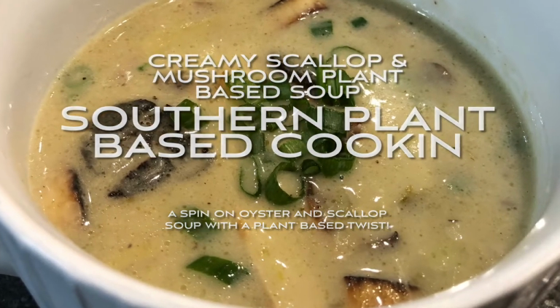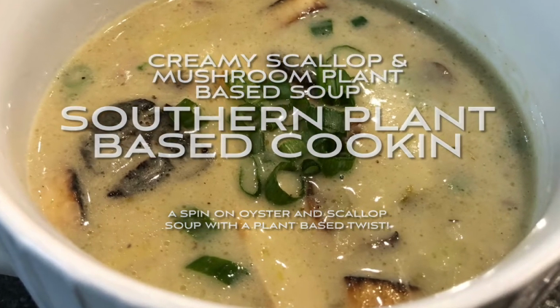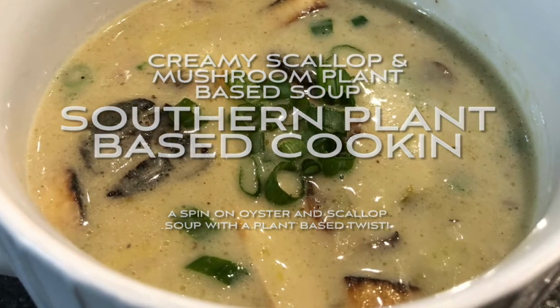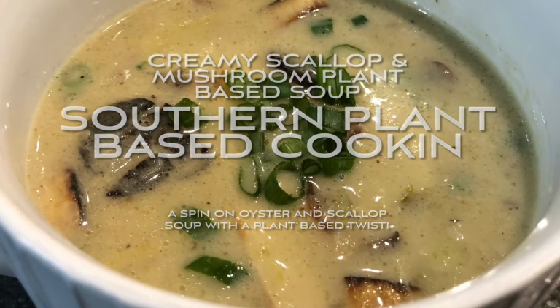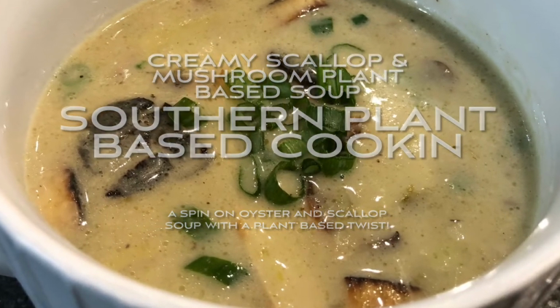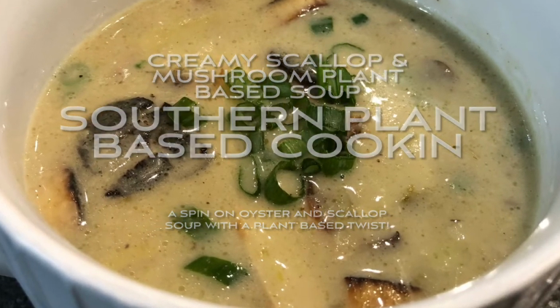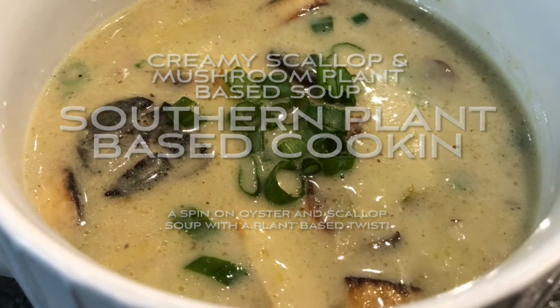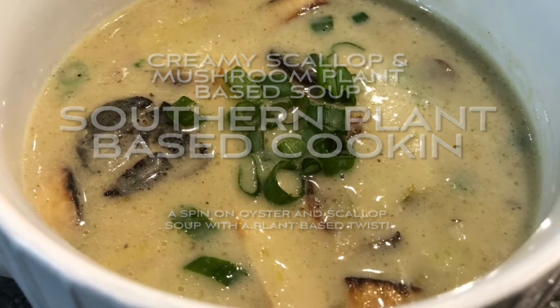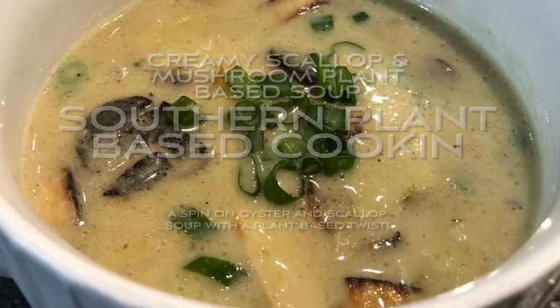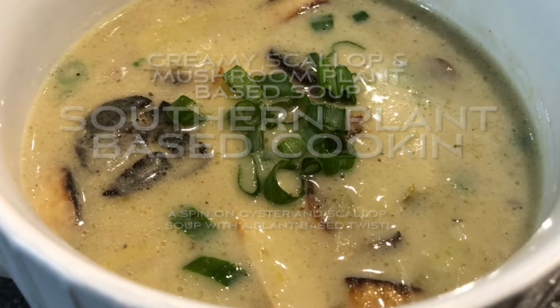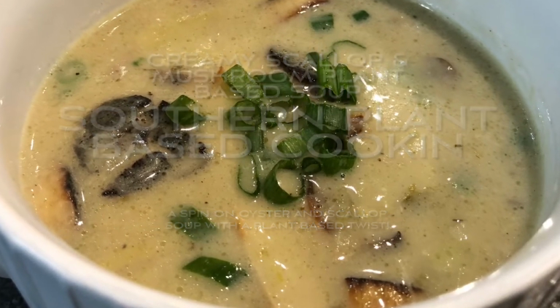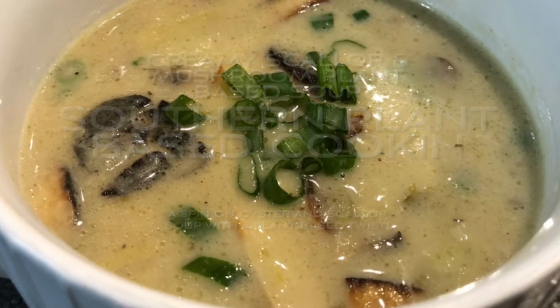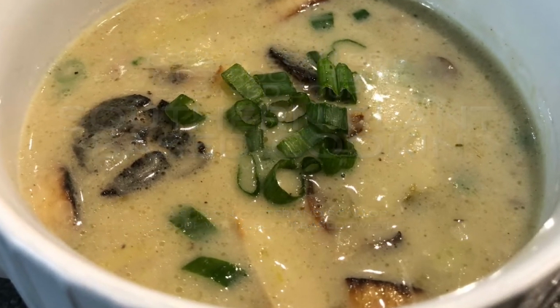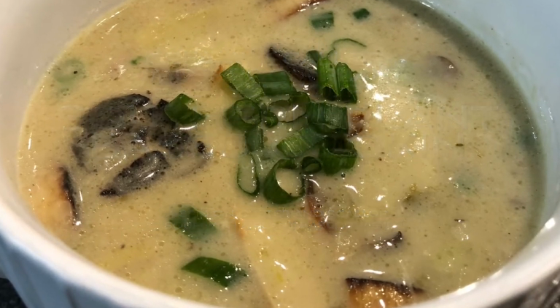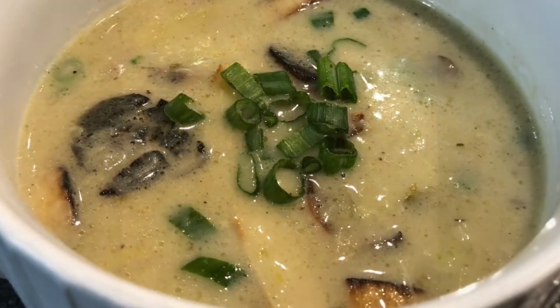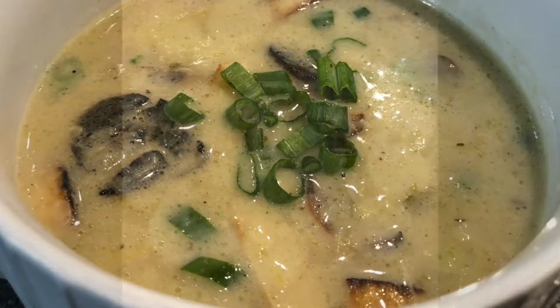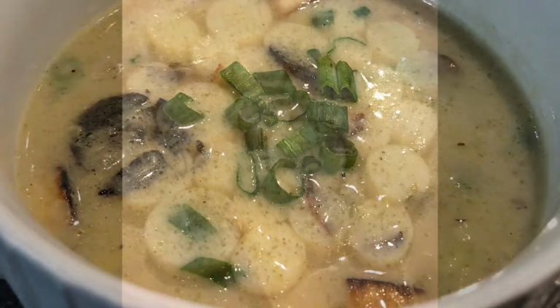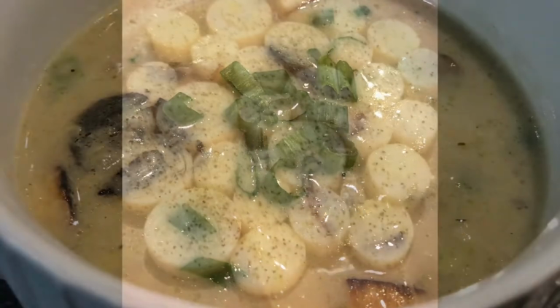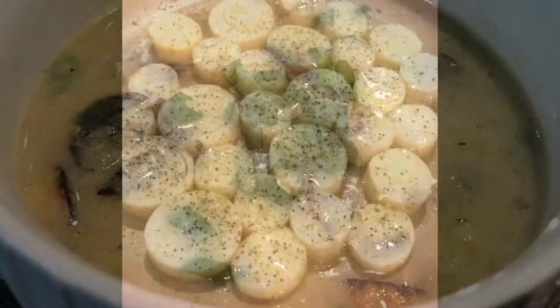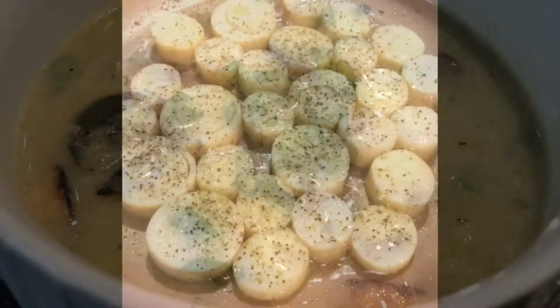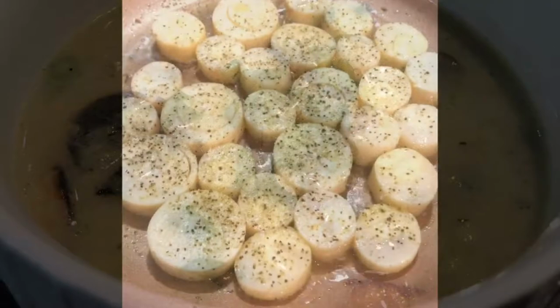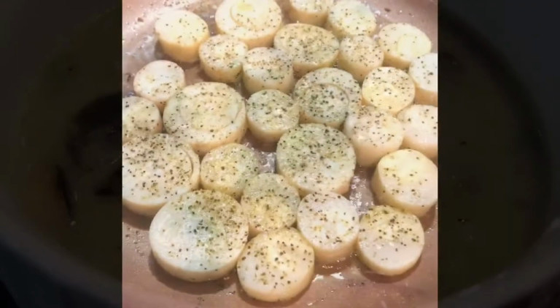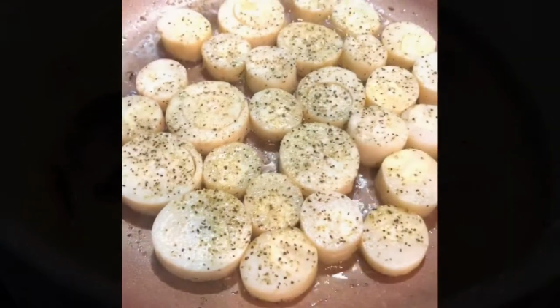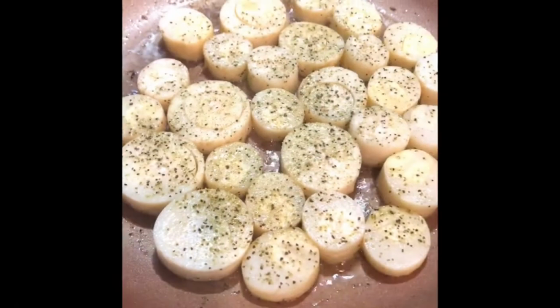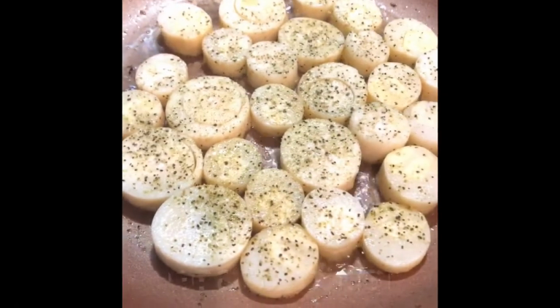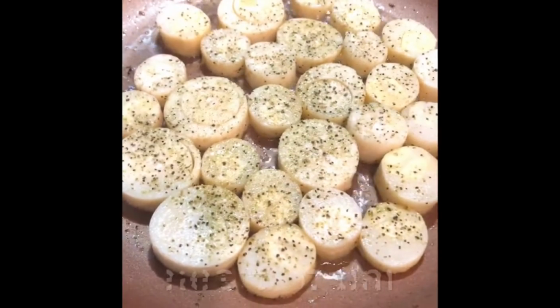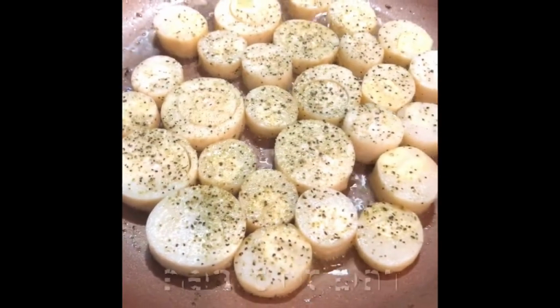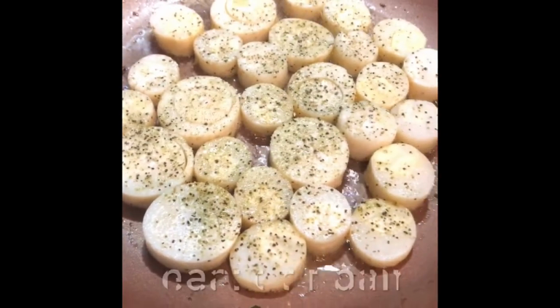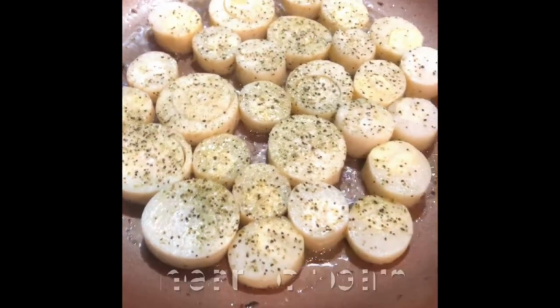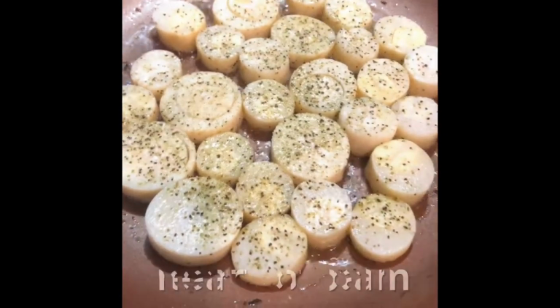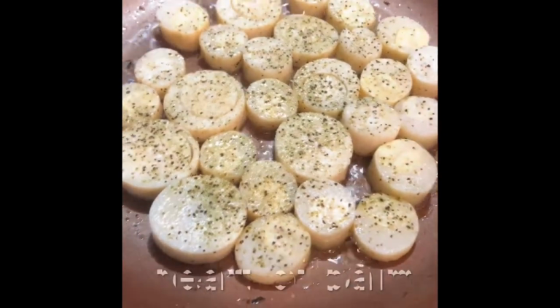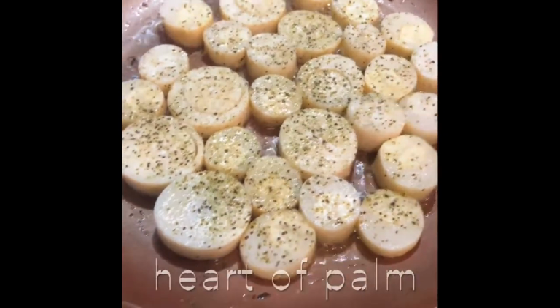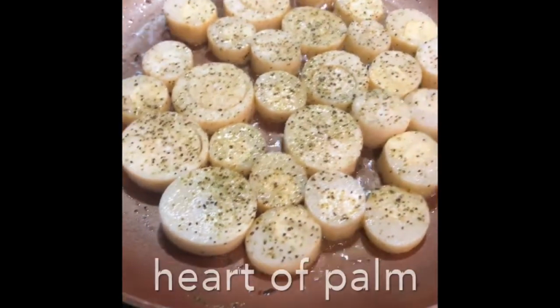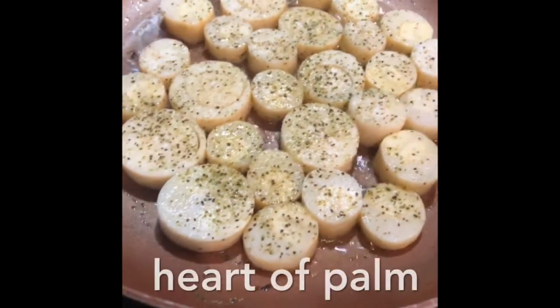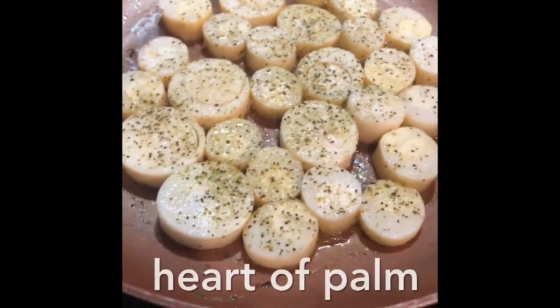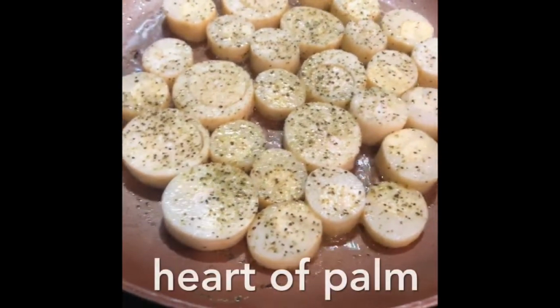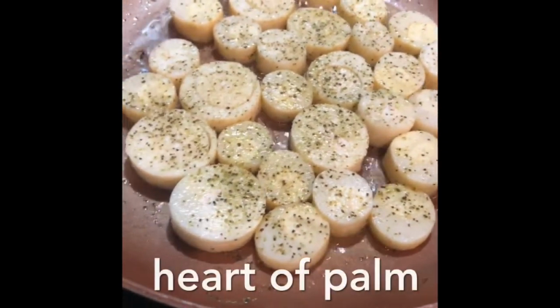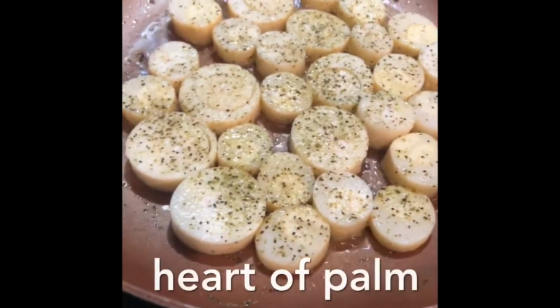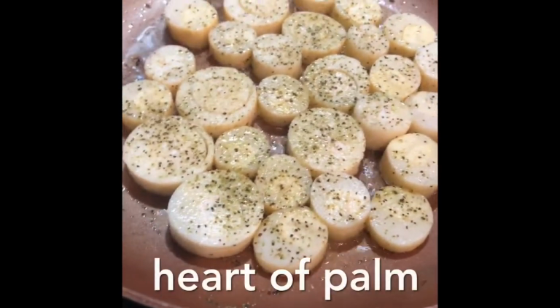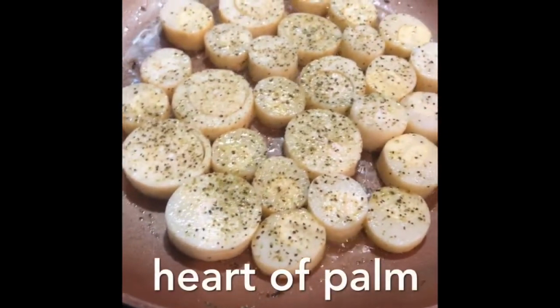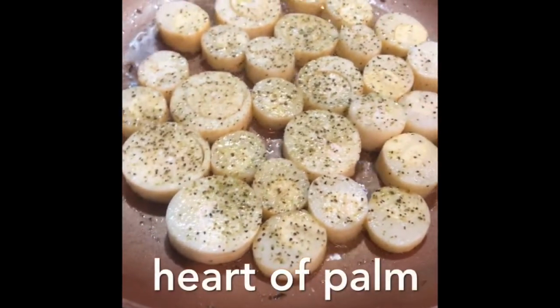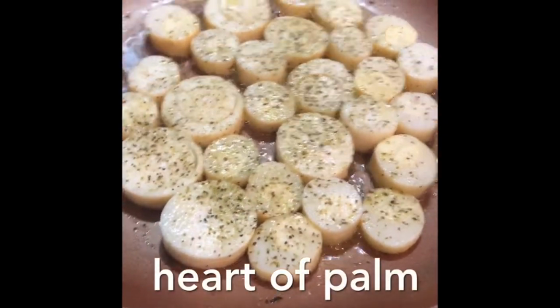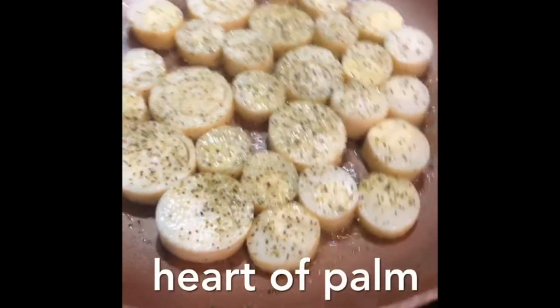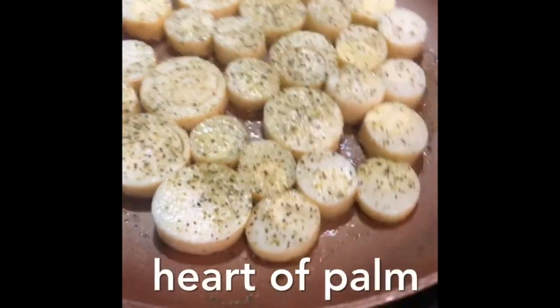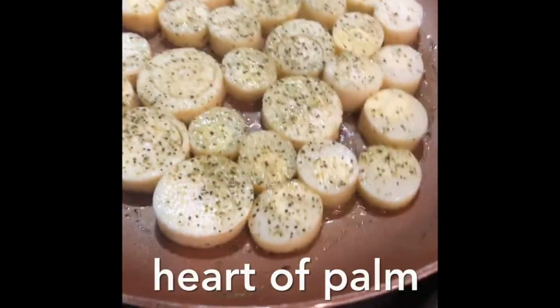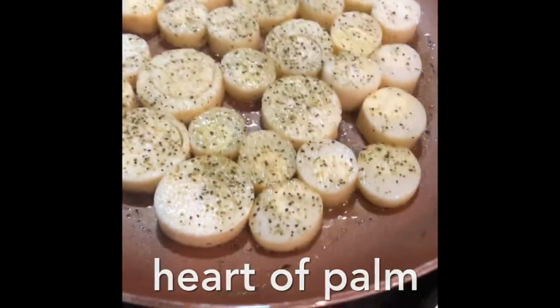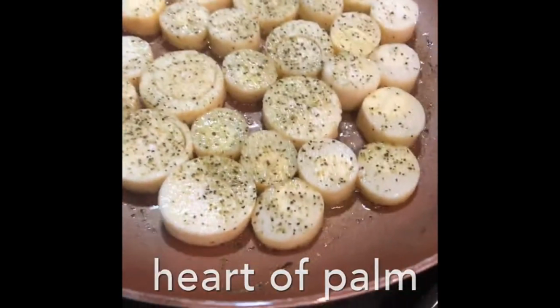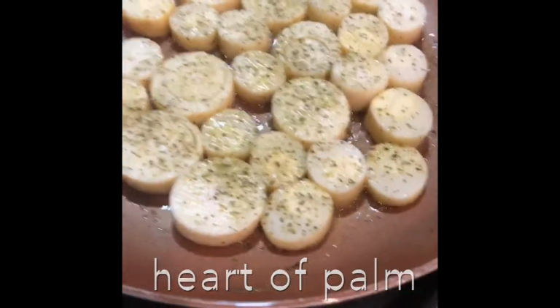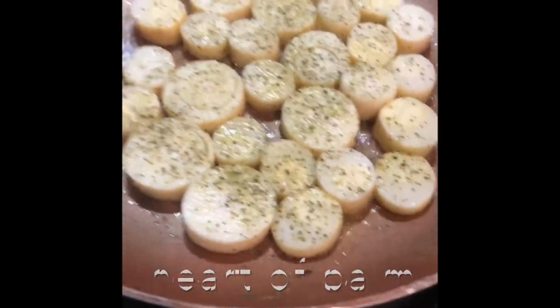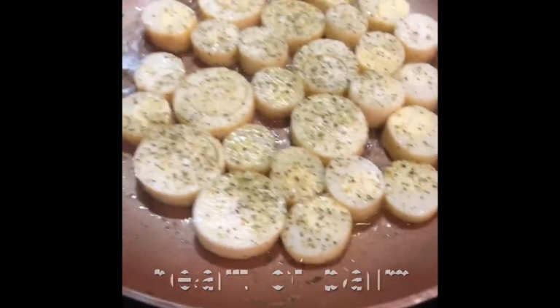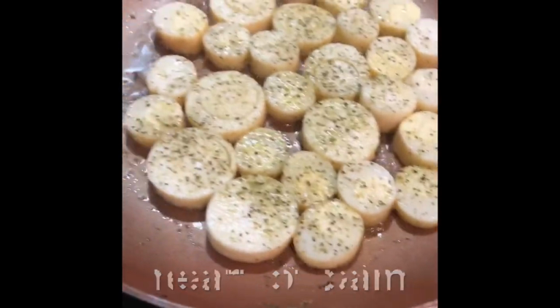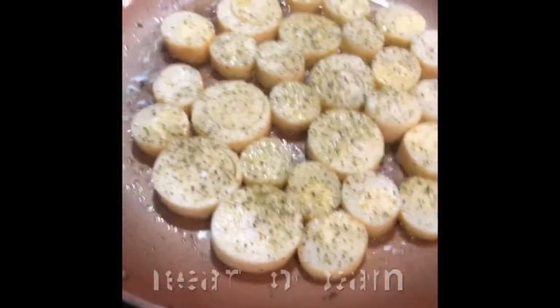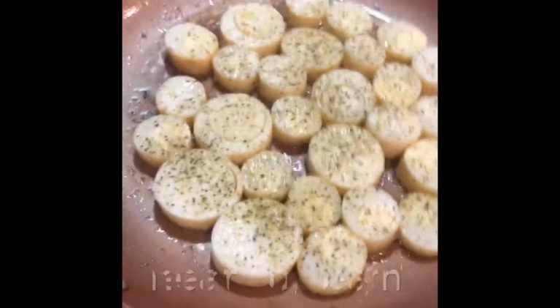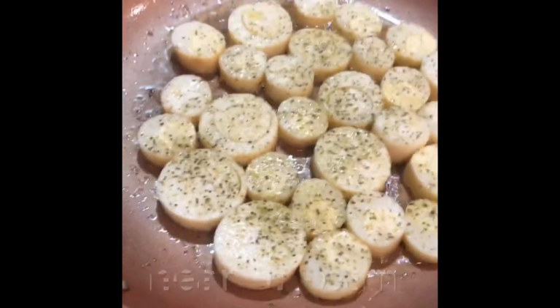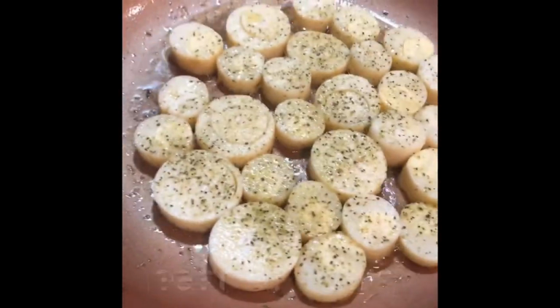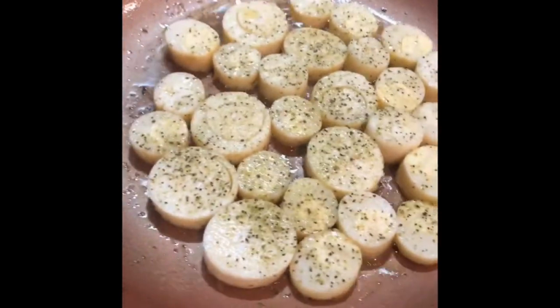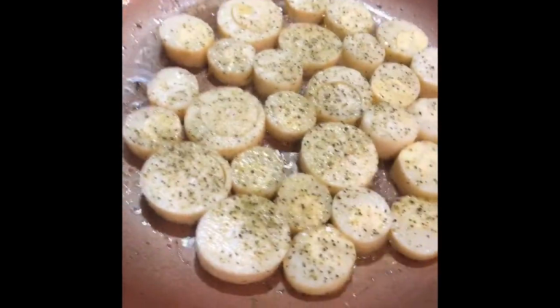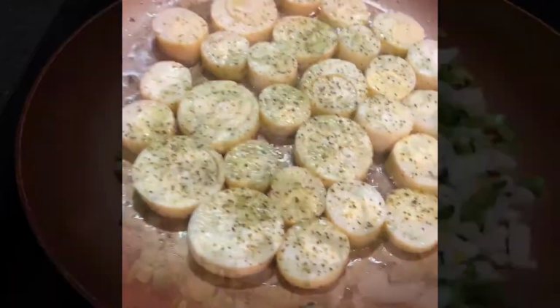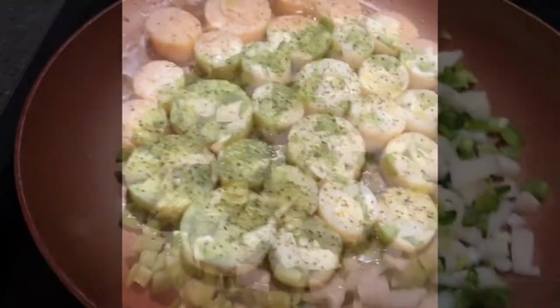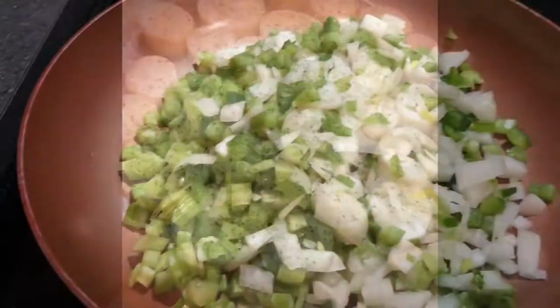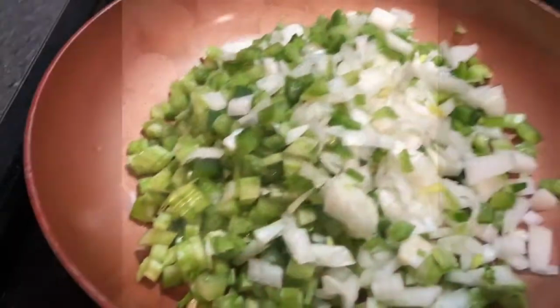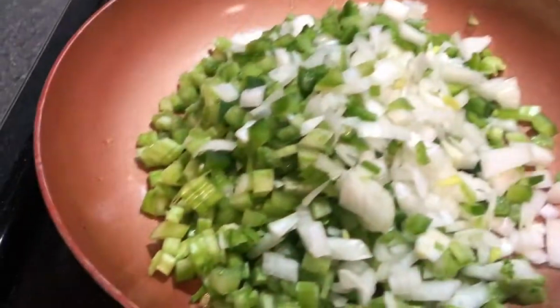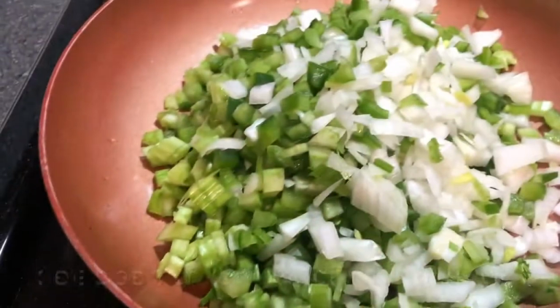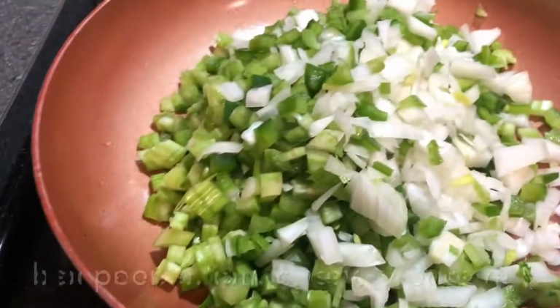First, slice your heart of palm into 1¼ inch slices and sauté in olive oil with salt and pepper, garlic powder, and Cavender's seasoning.